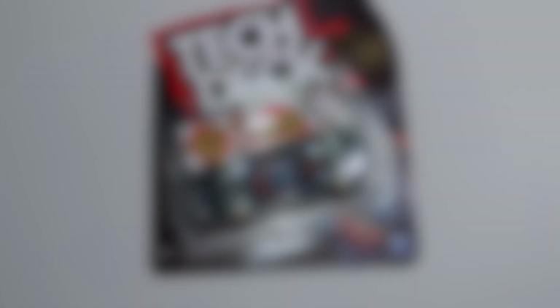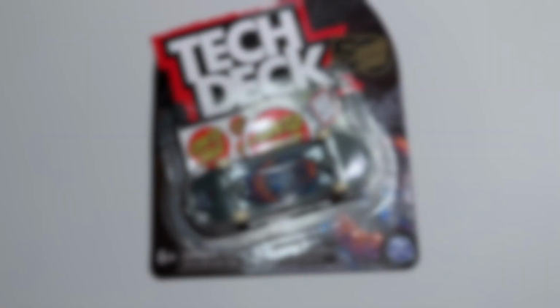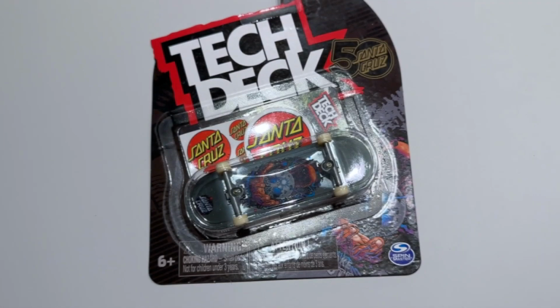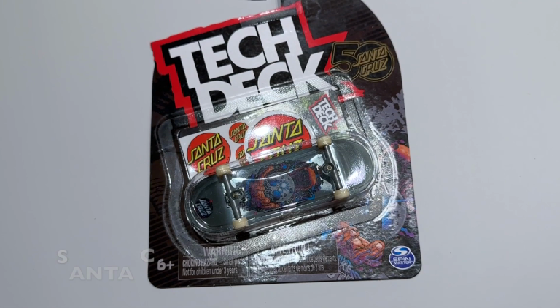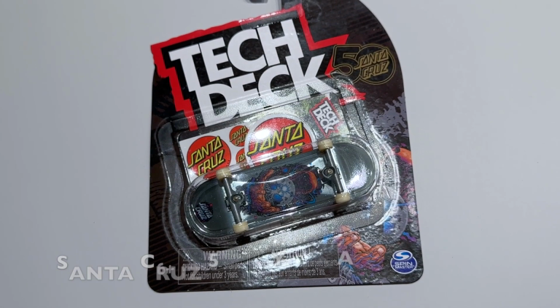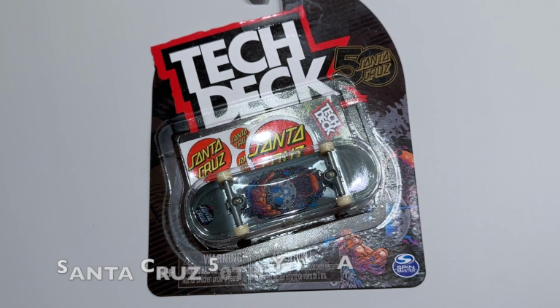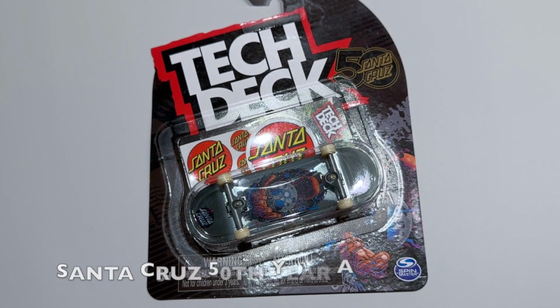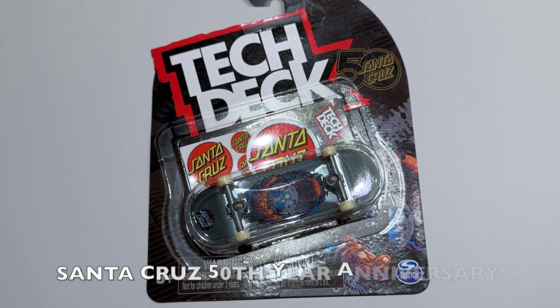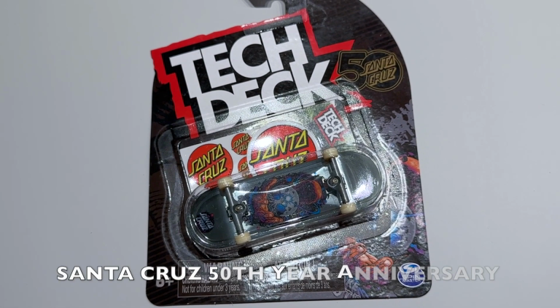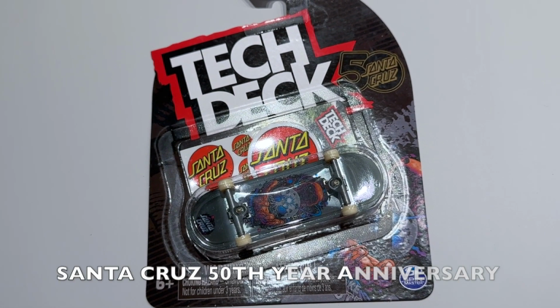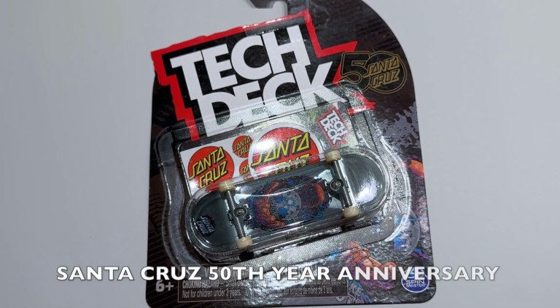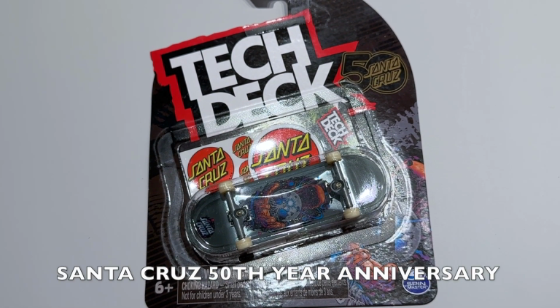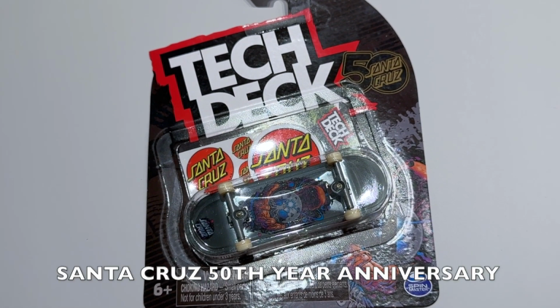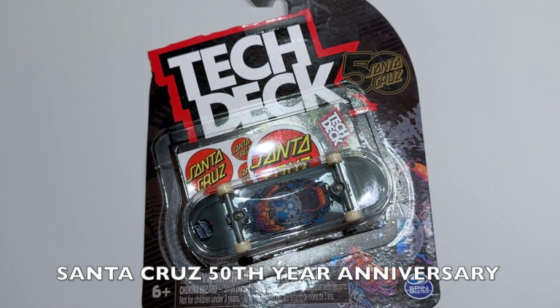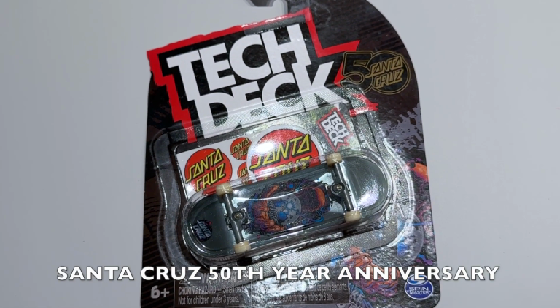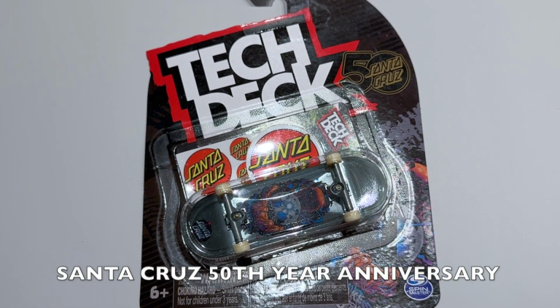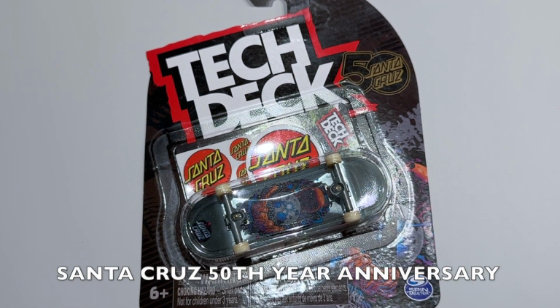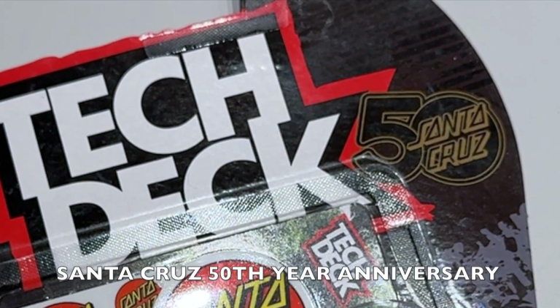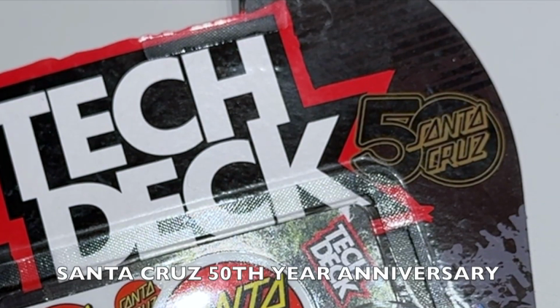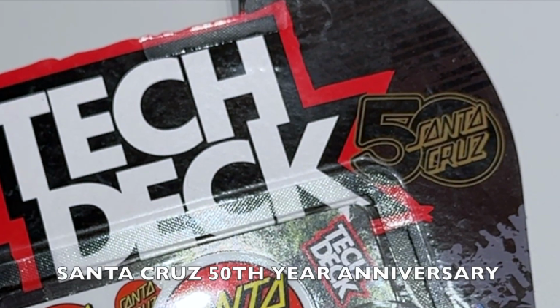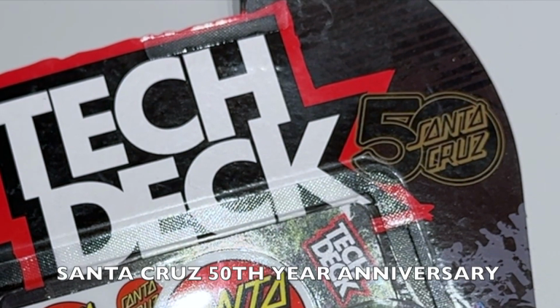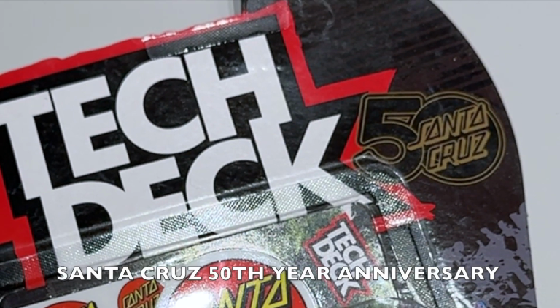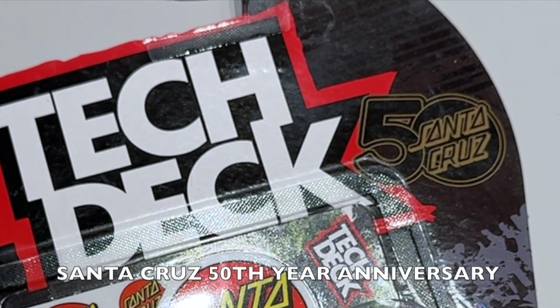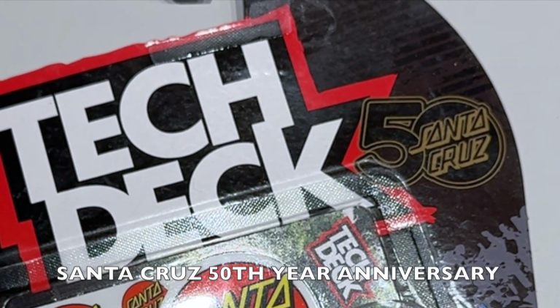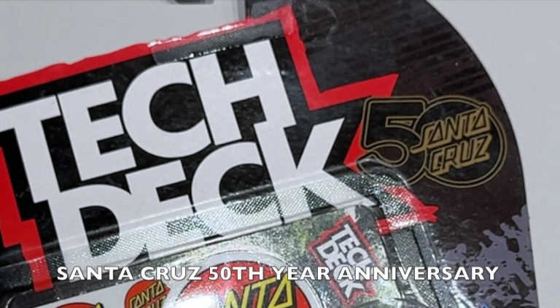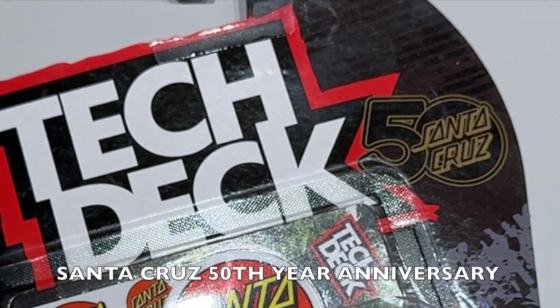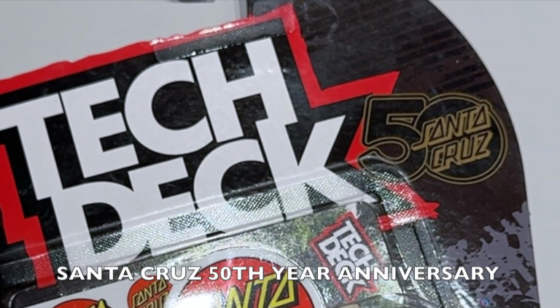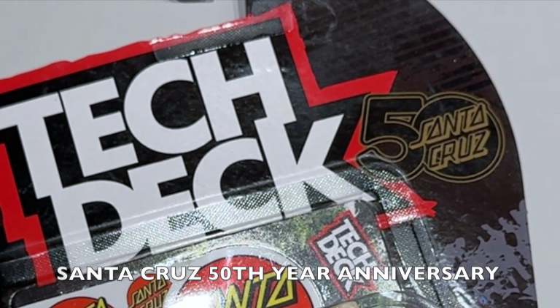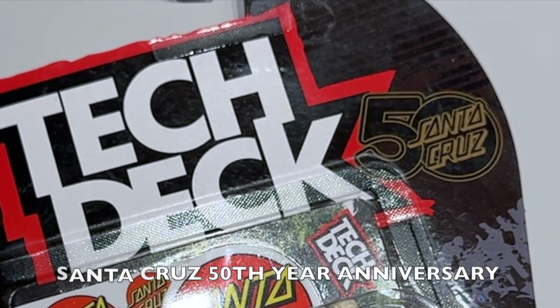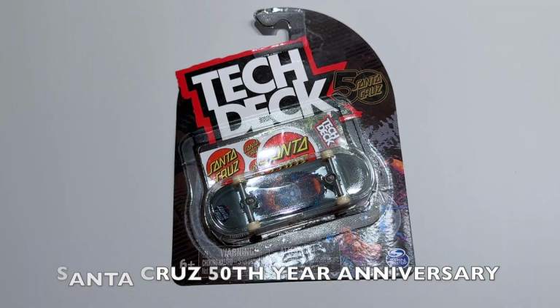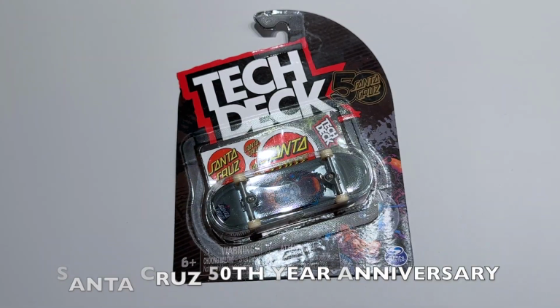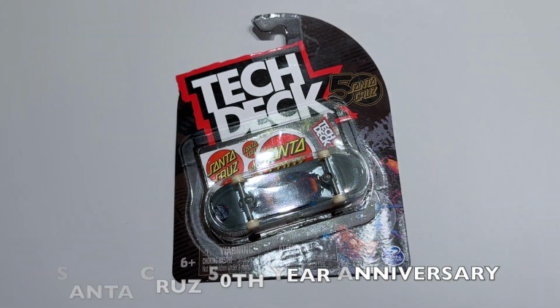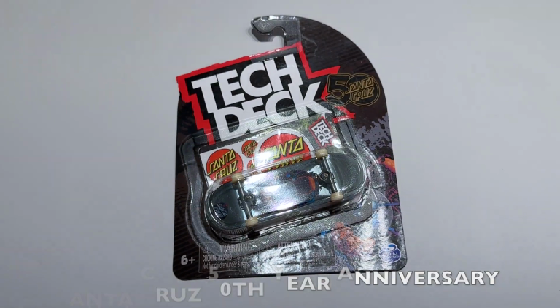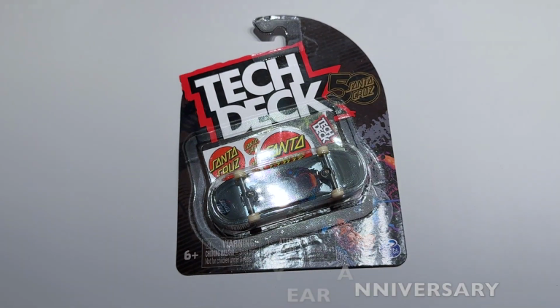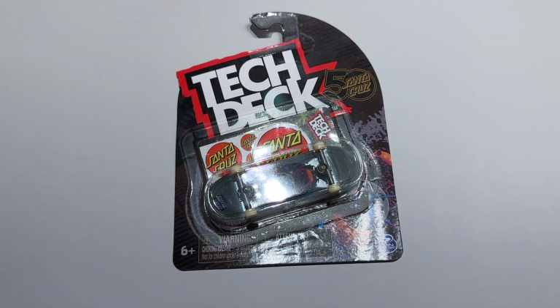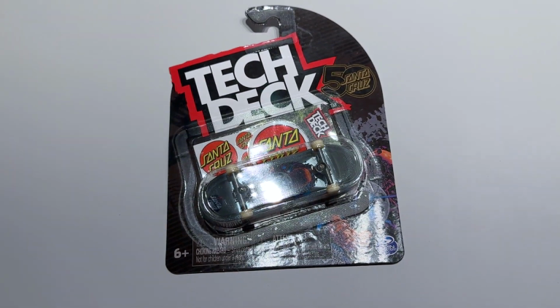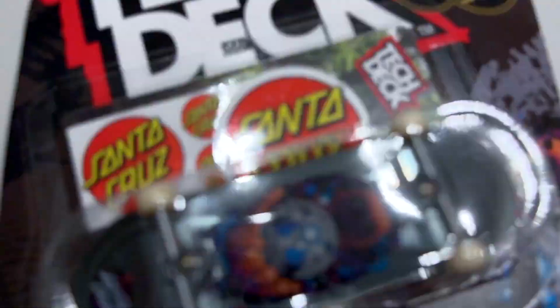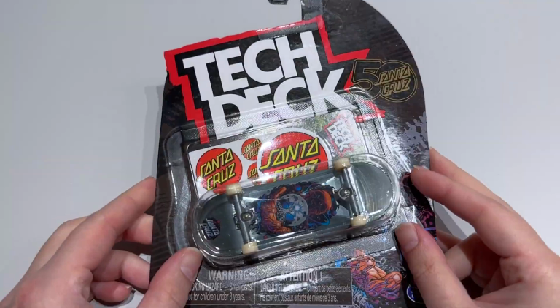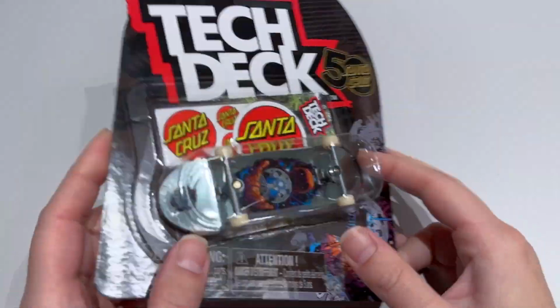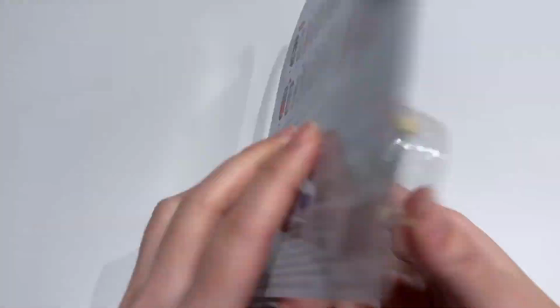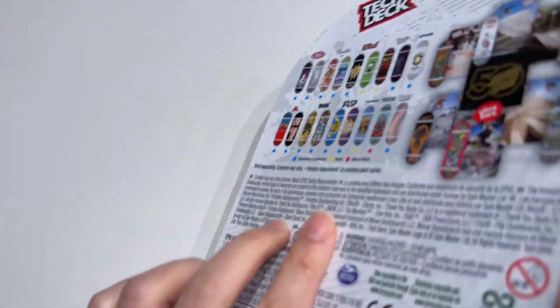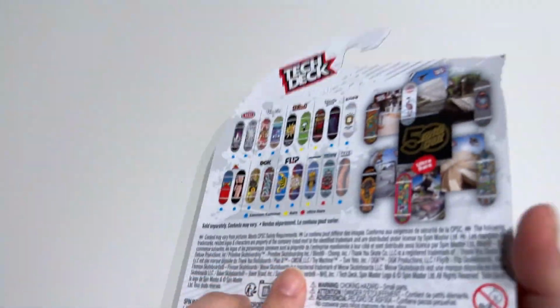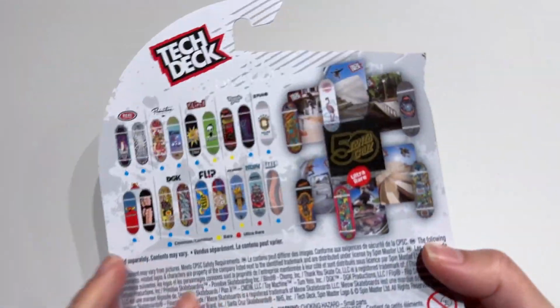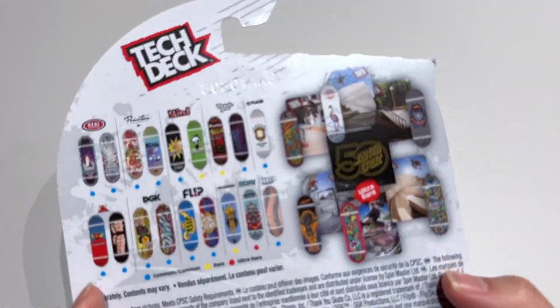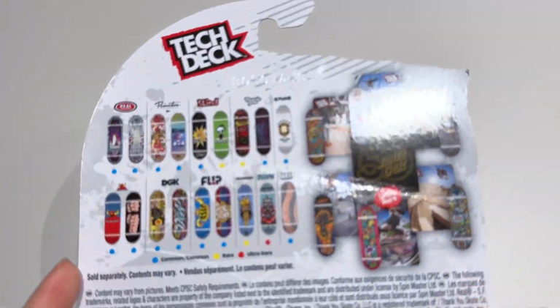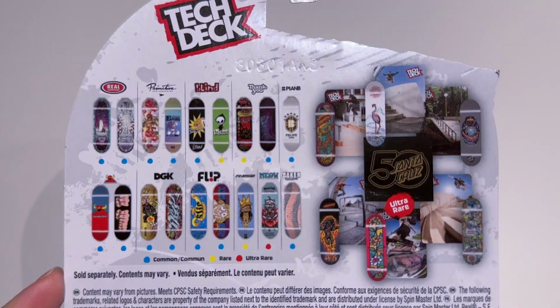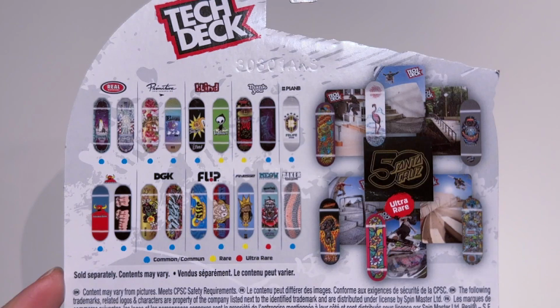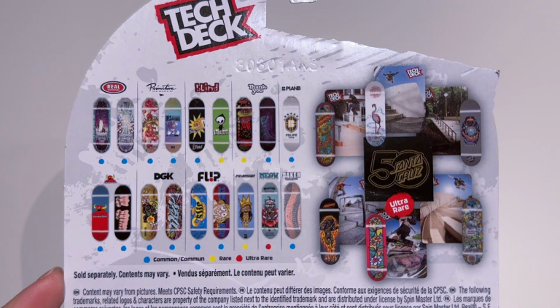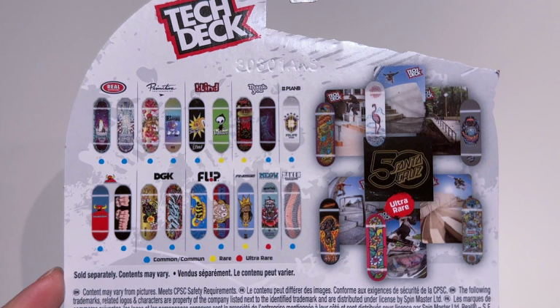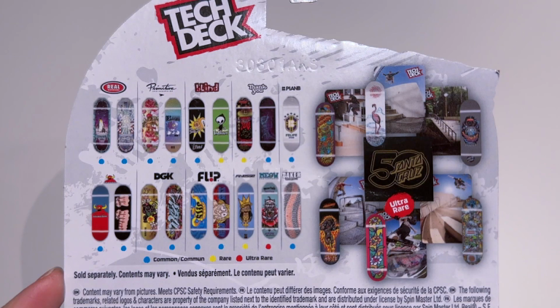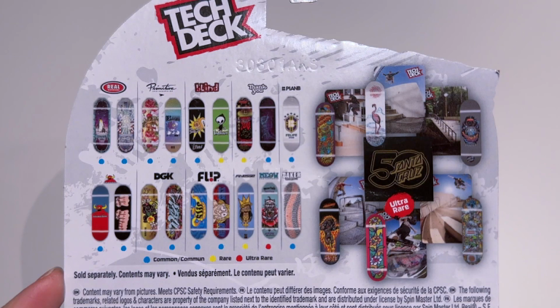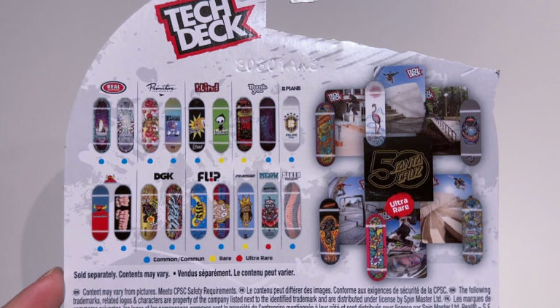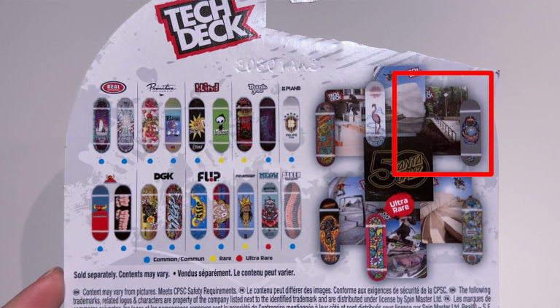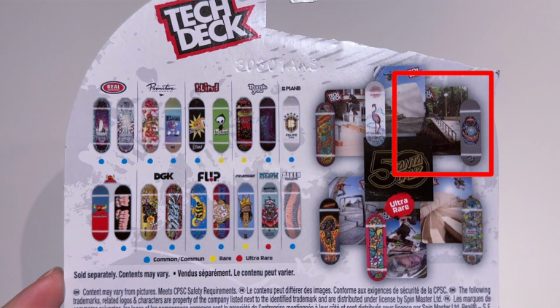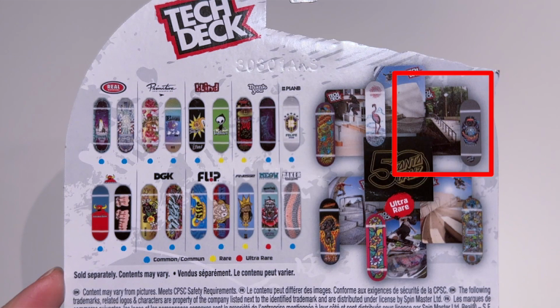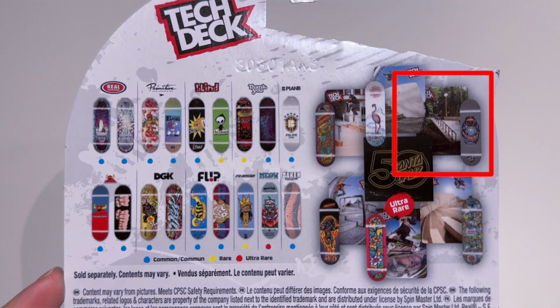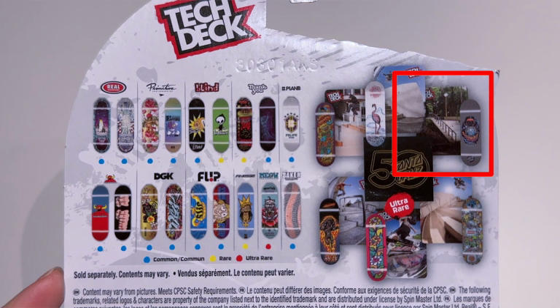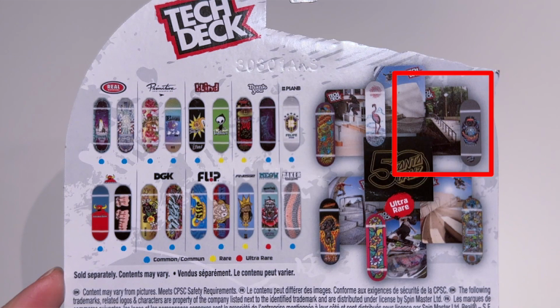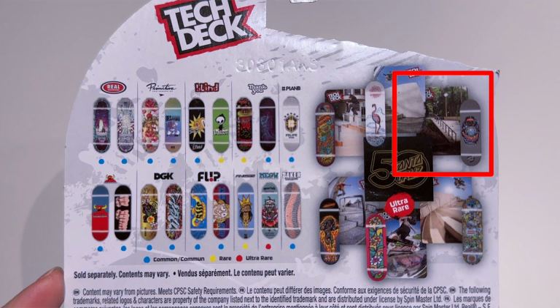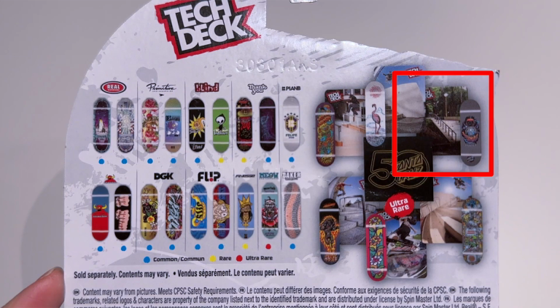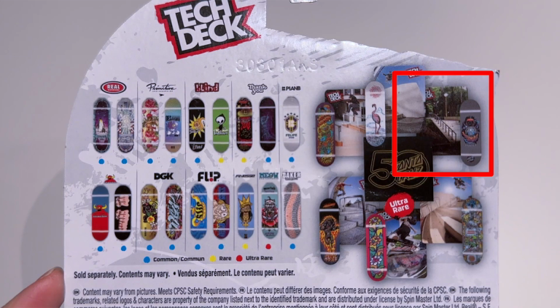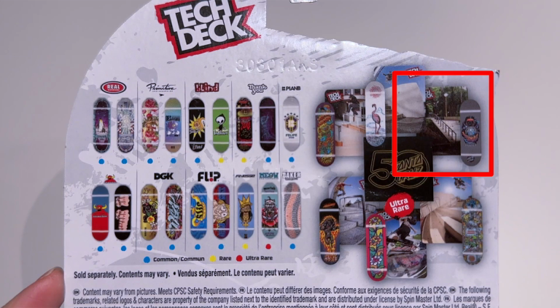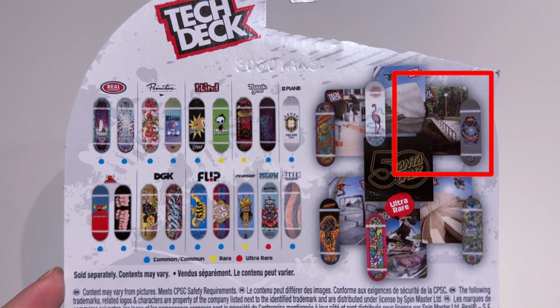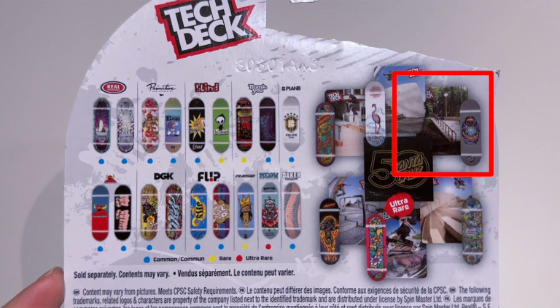Today we're going to take a look at this 50-year Santa Claus Tech Deck. This one is one of the ultra-rare board on the side, and let's check it out.